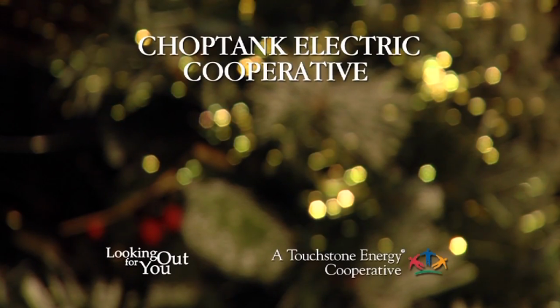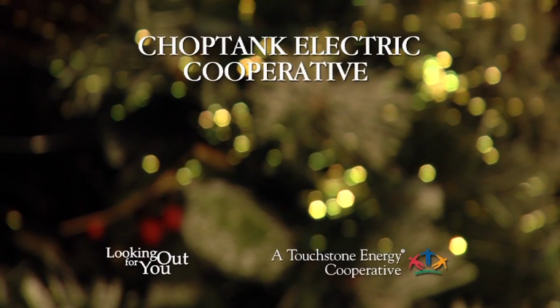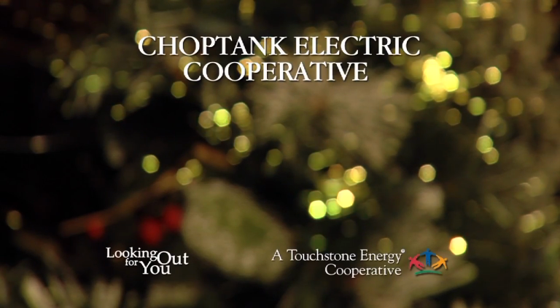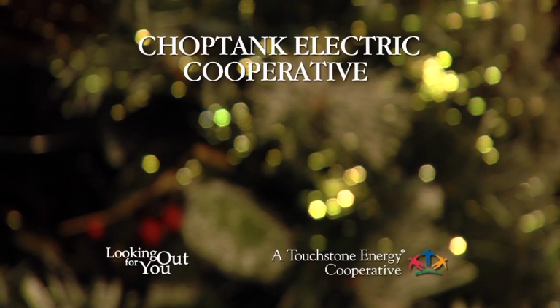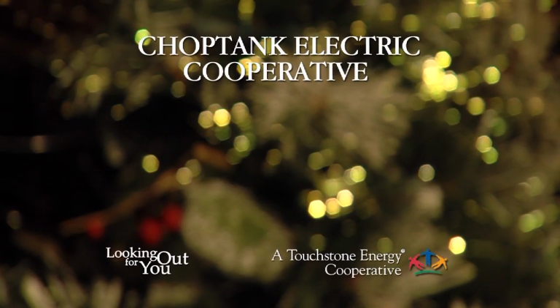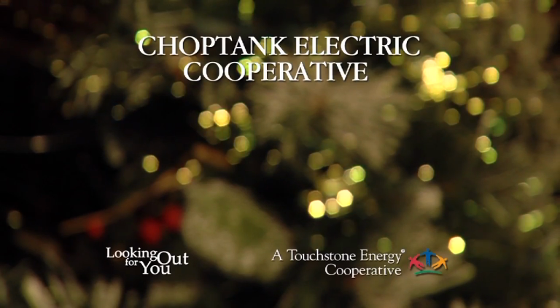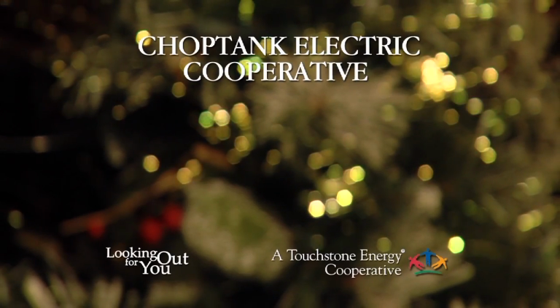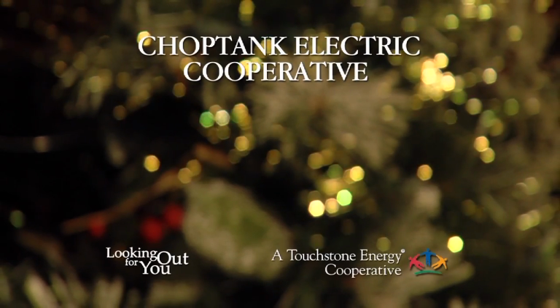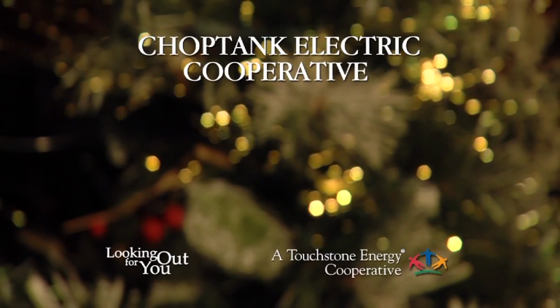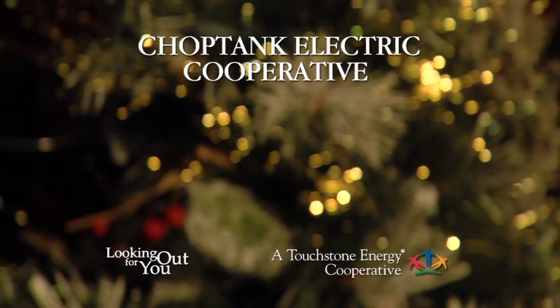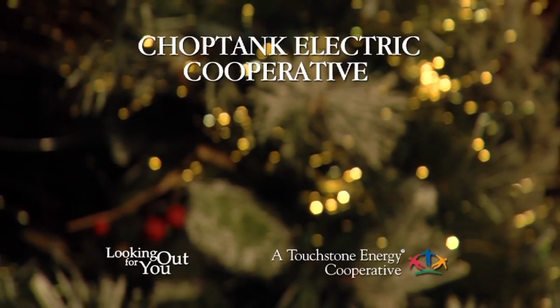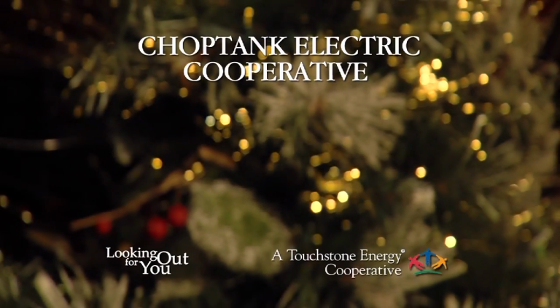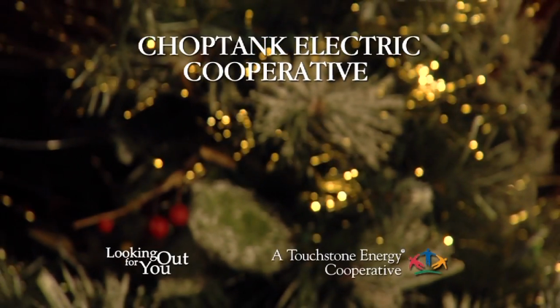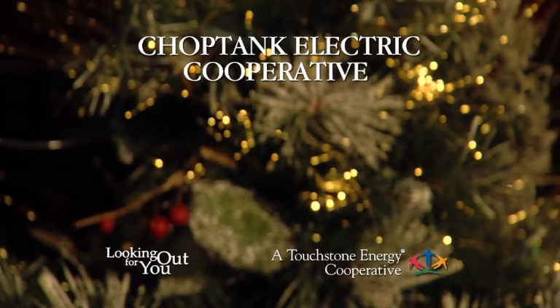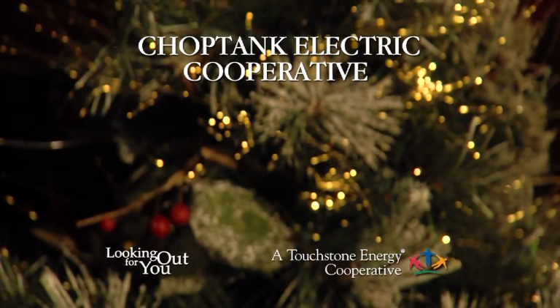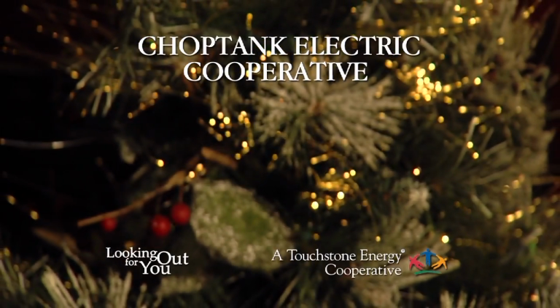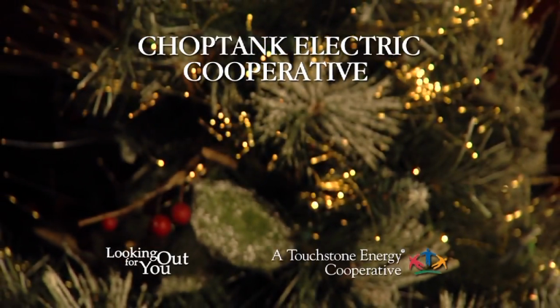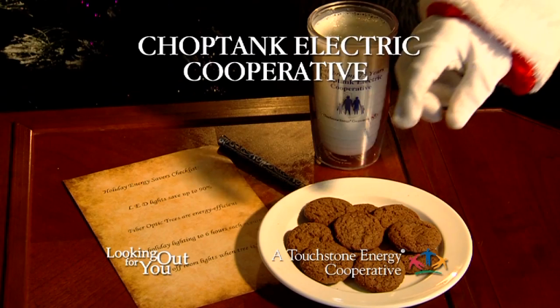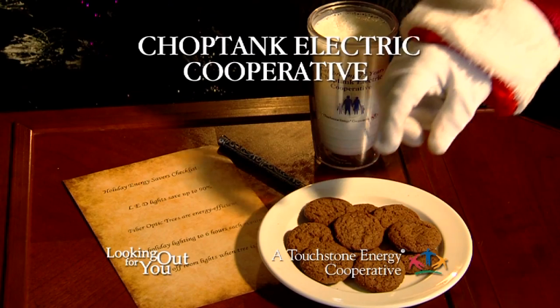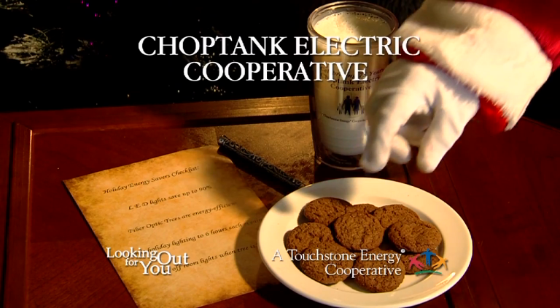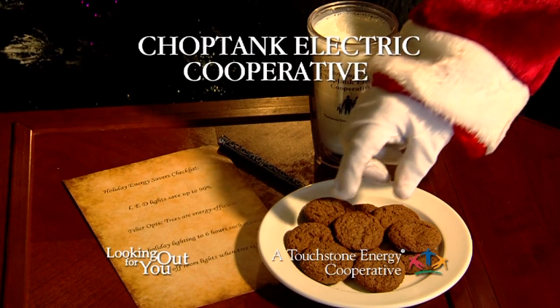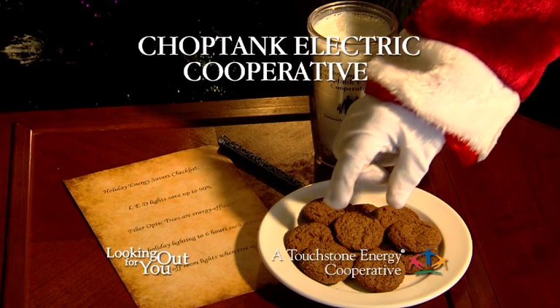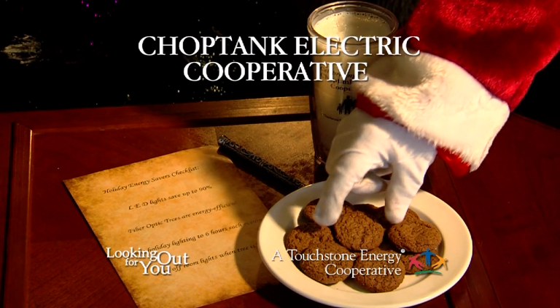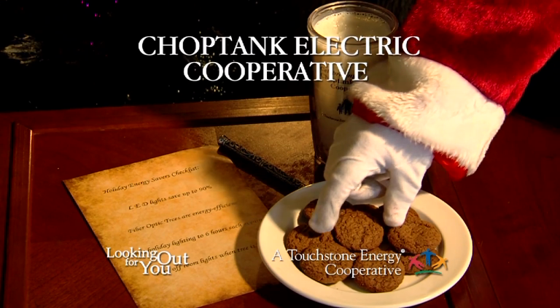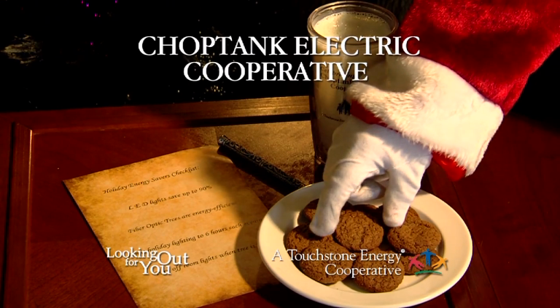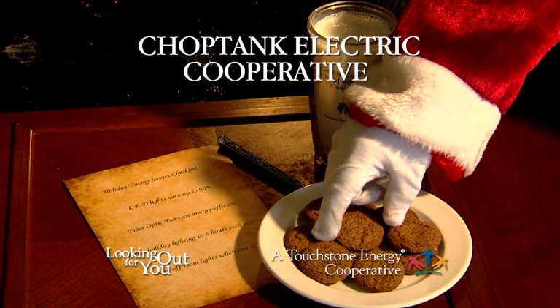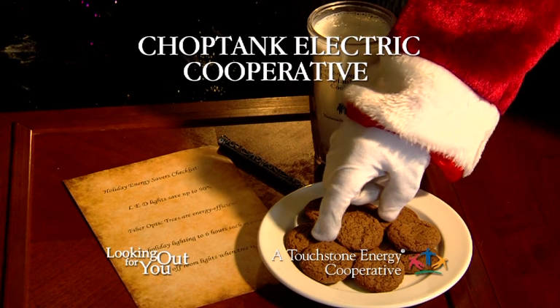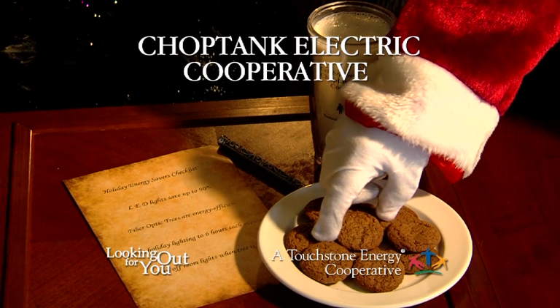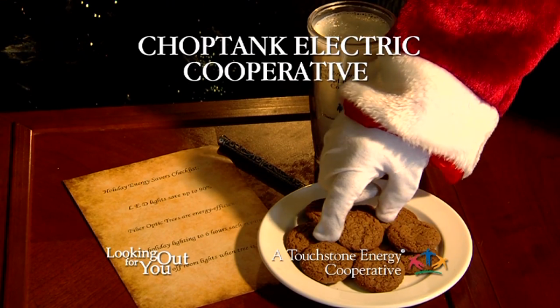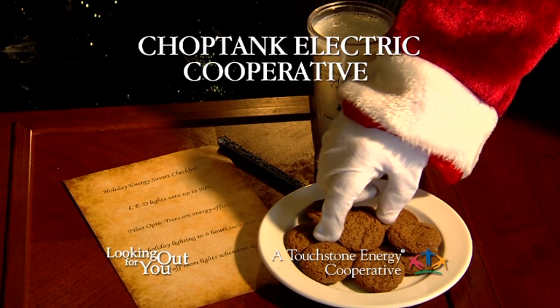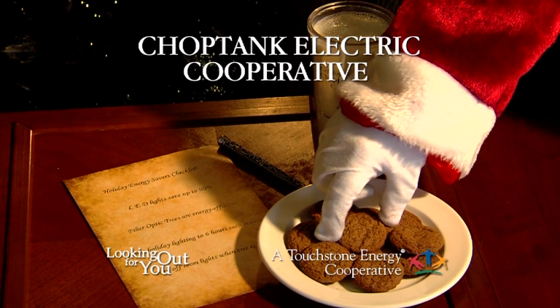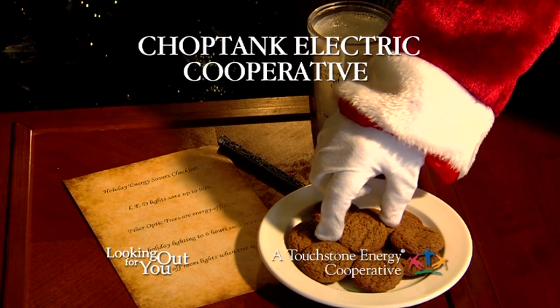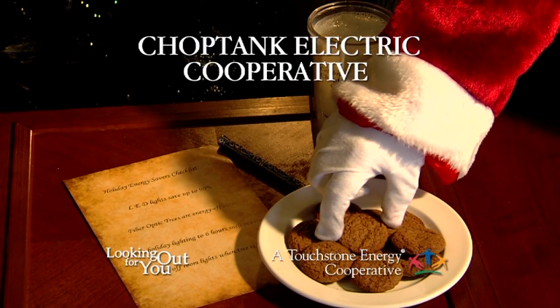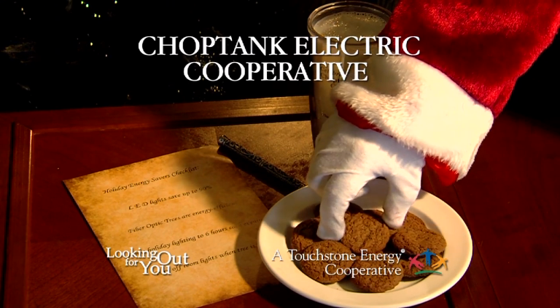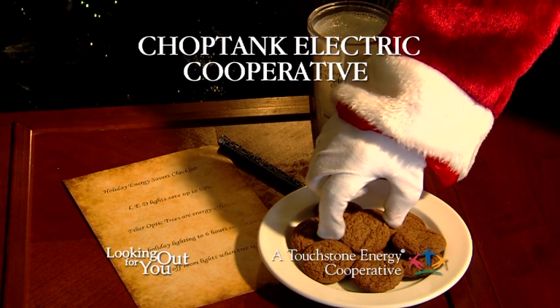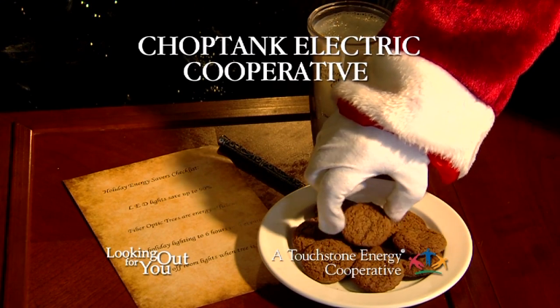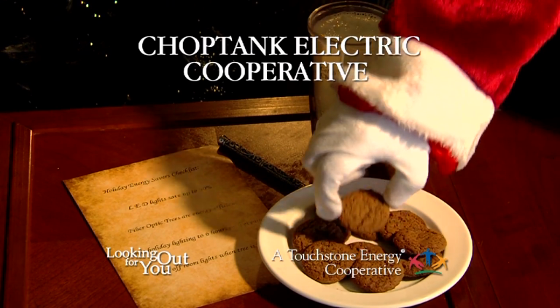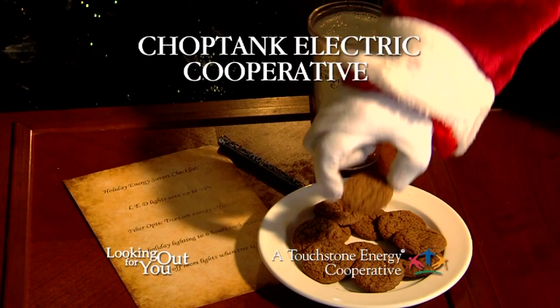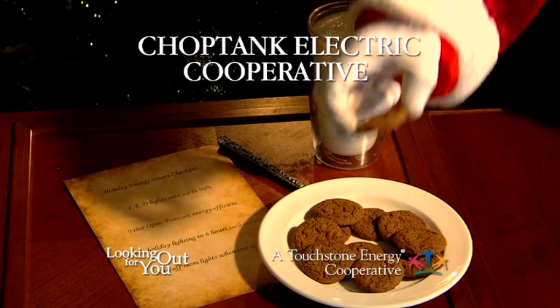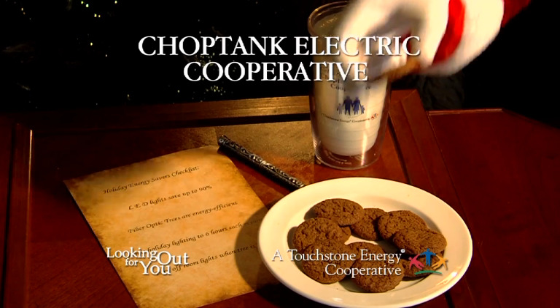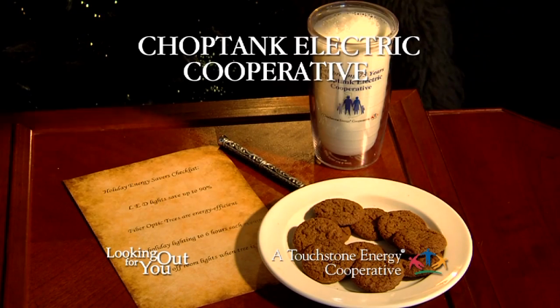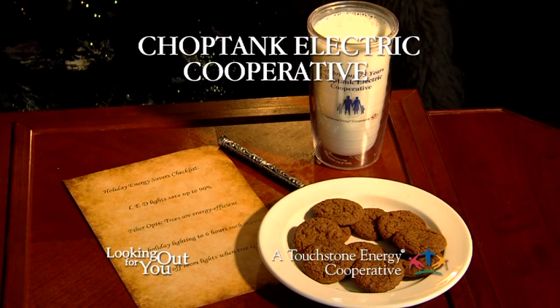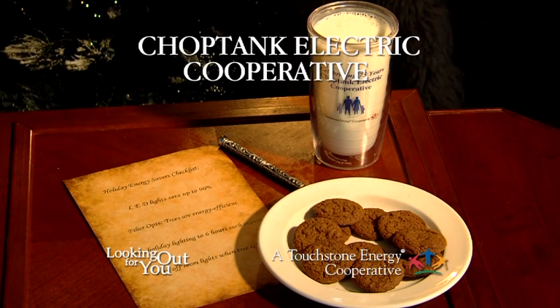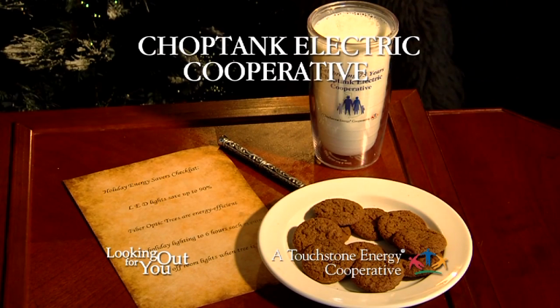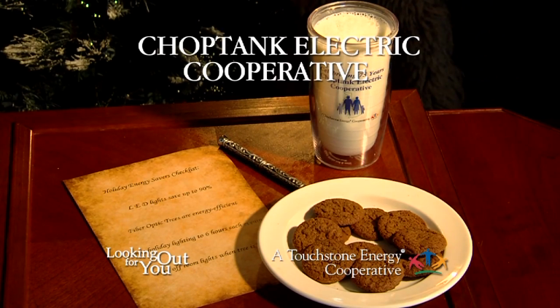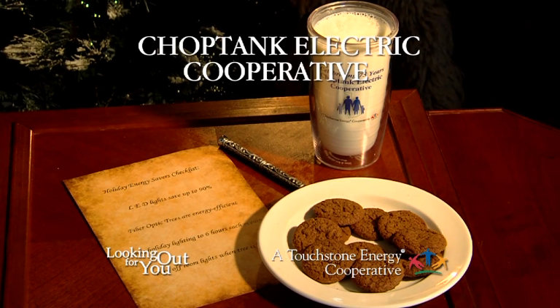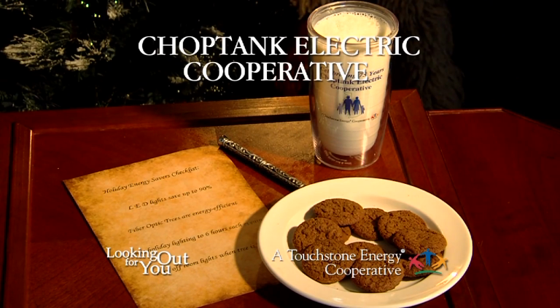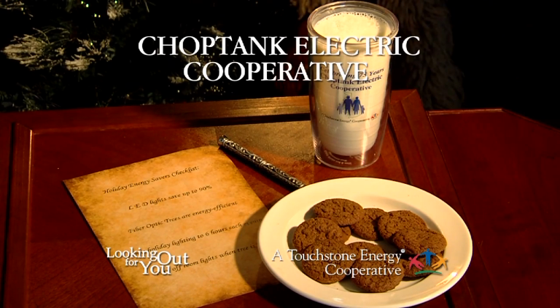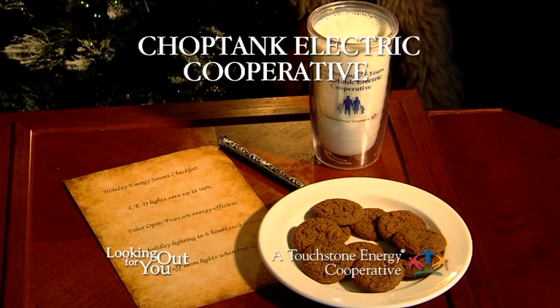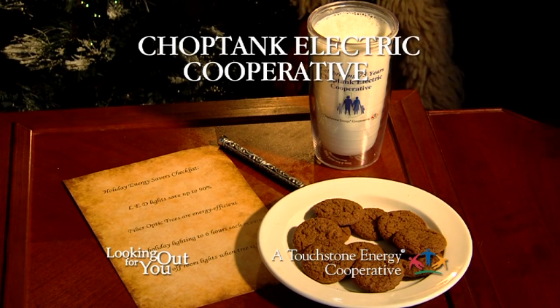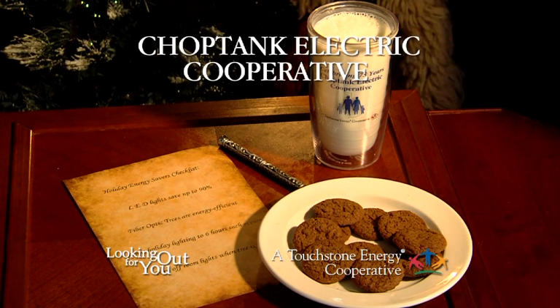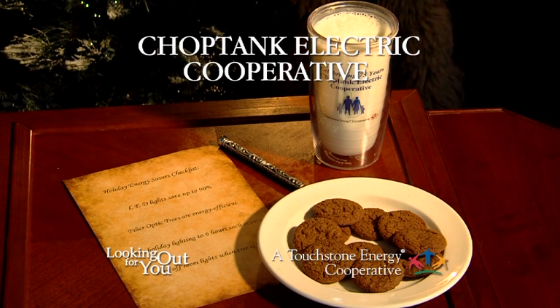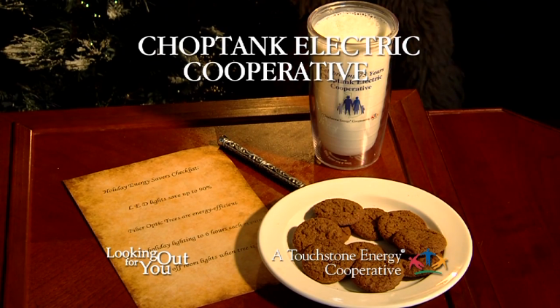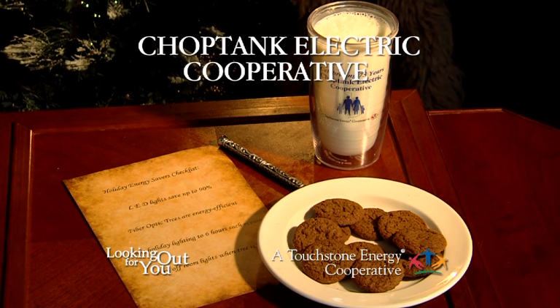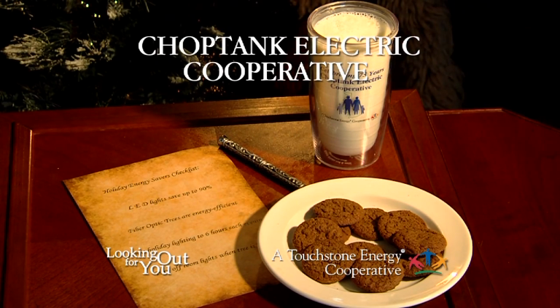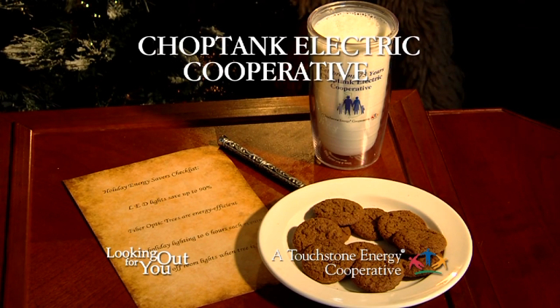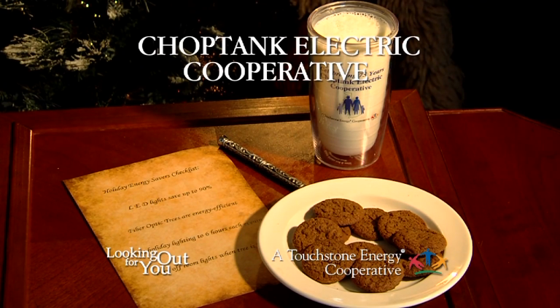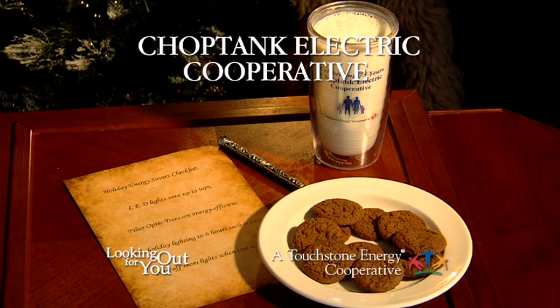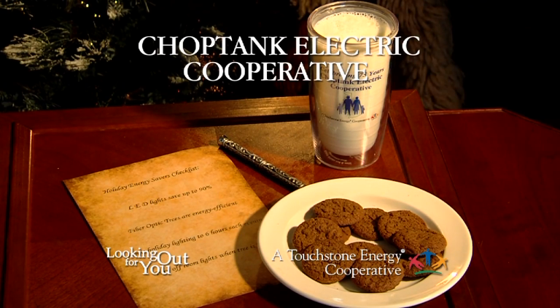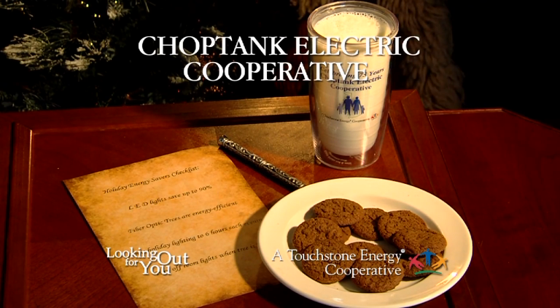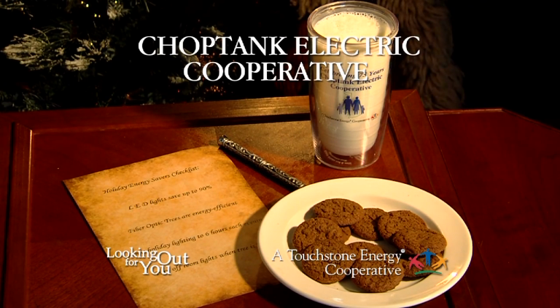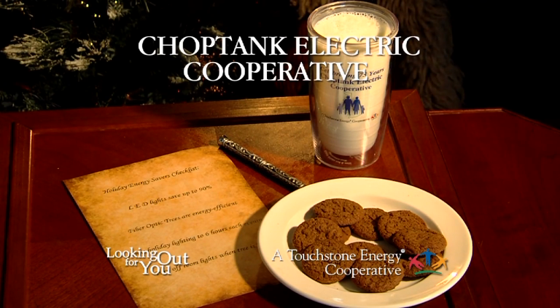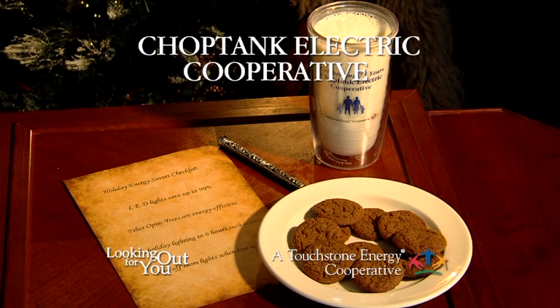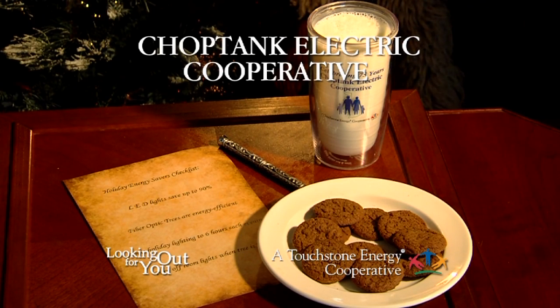These energy-saving tips are brought to you by Chop Tank Electric Cooperative, serving all nine counties of Maryland's eastern shore.